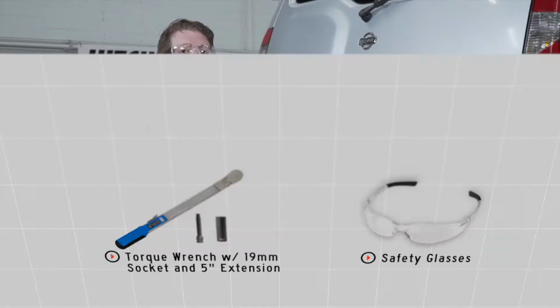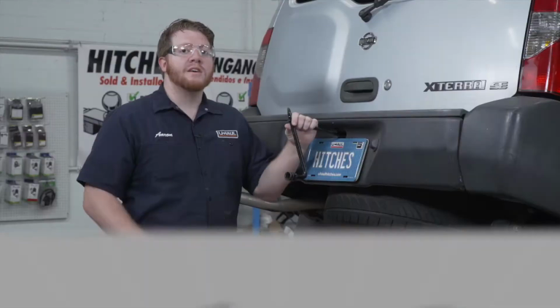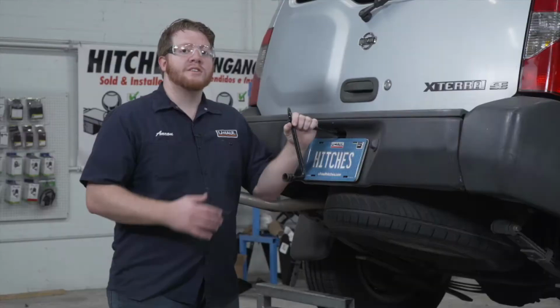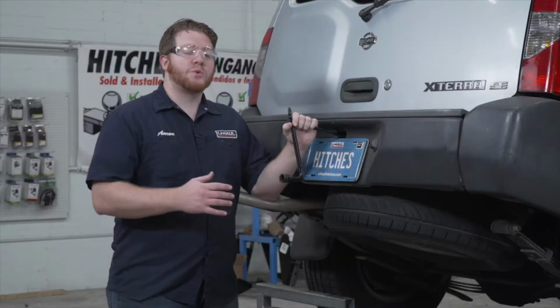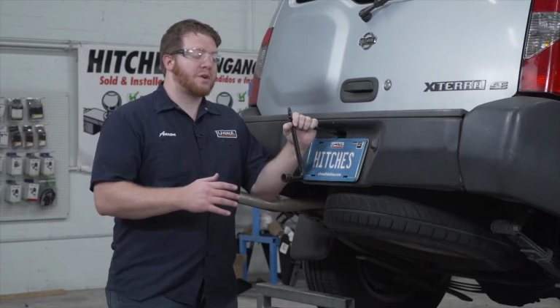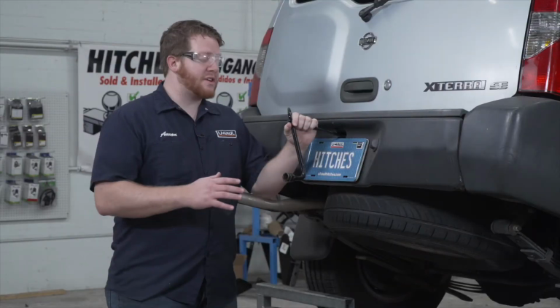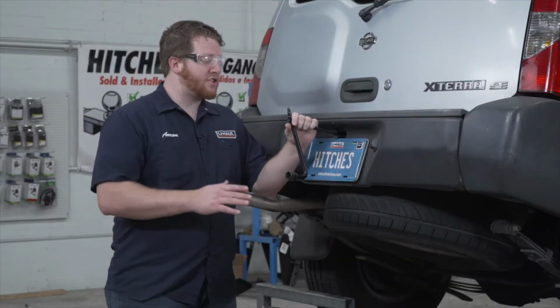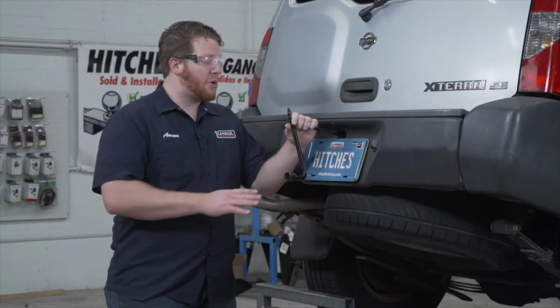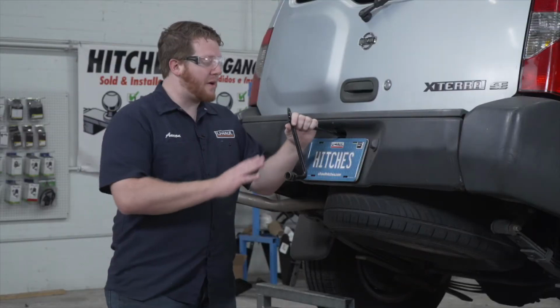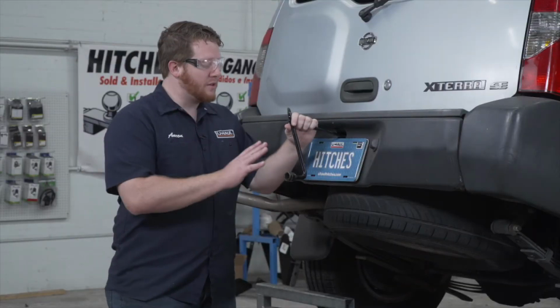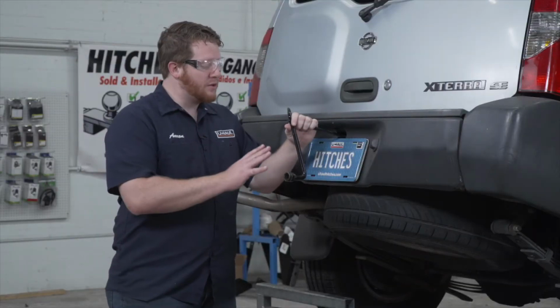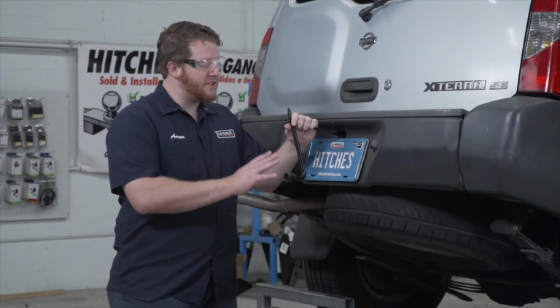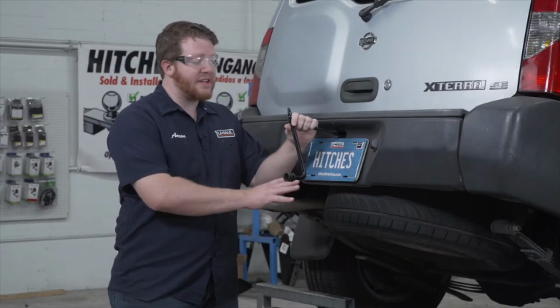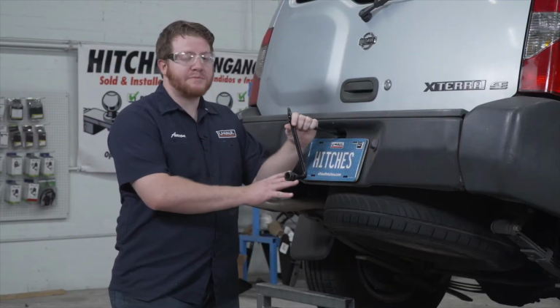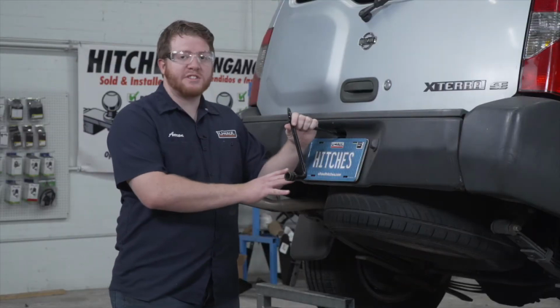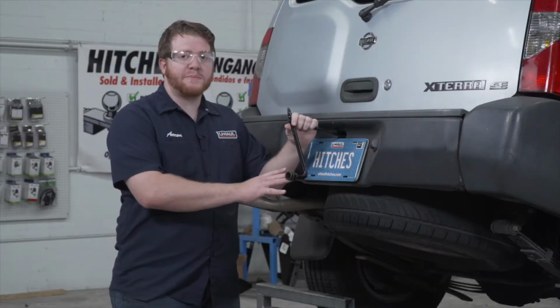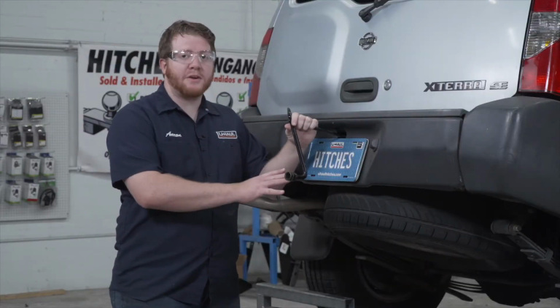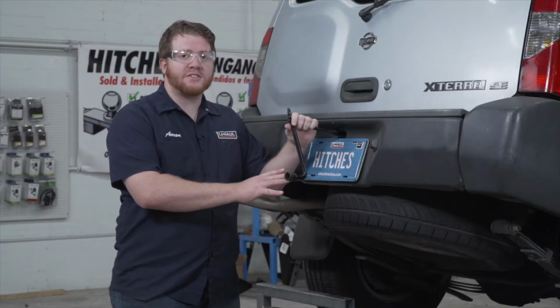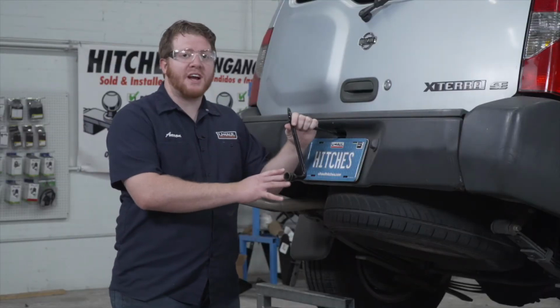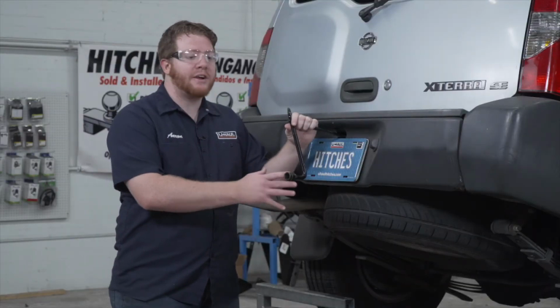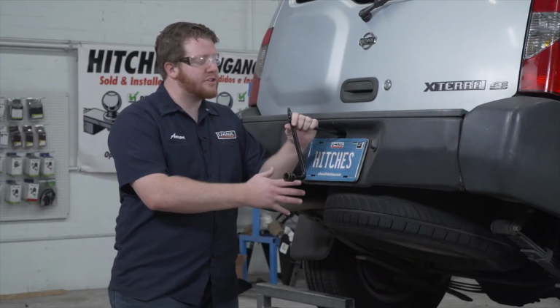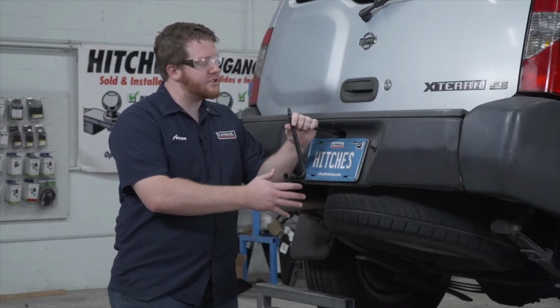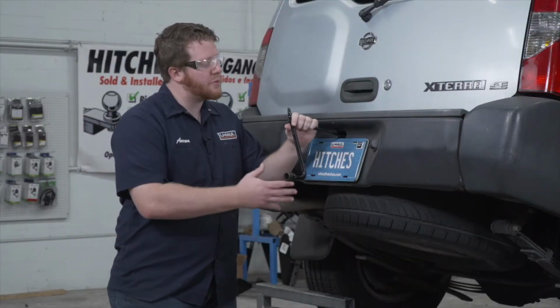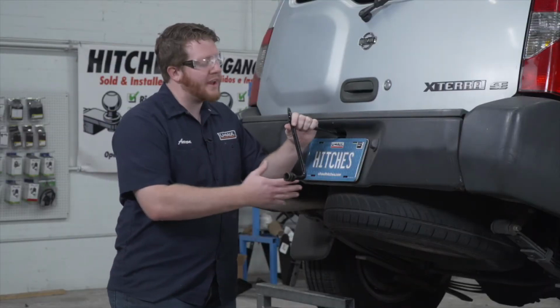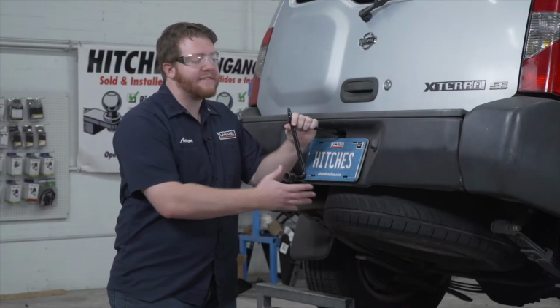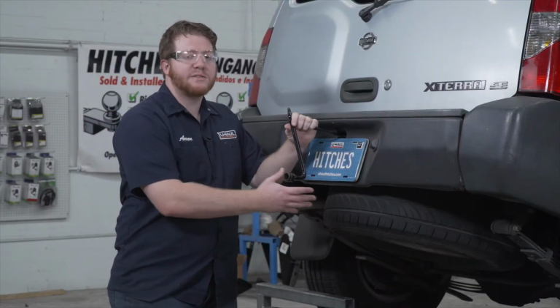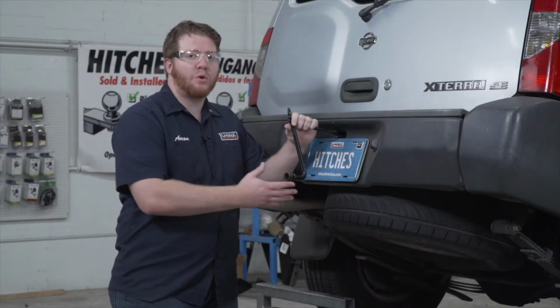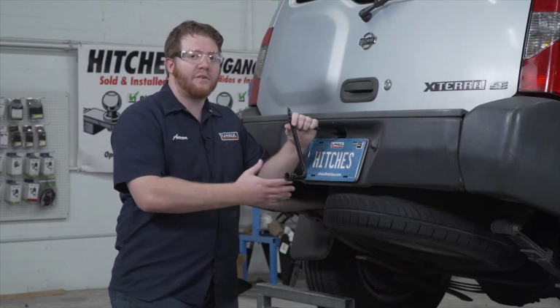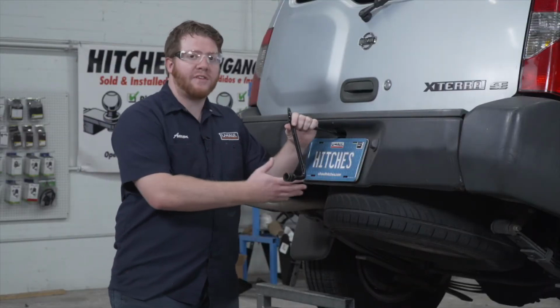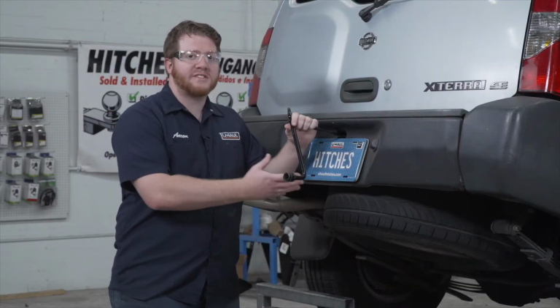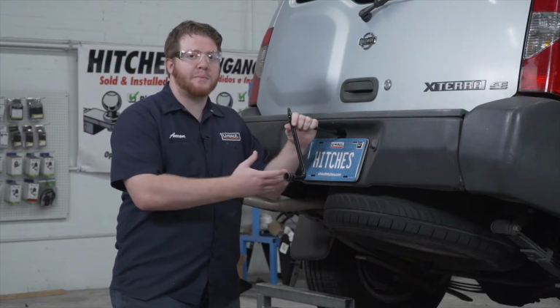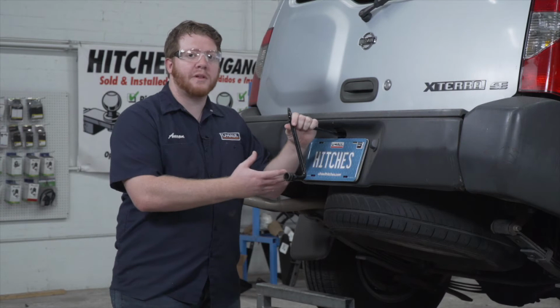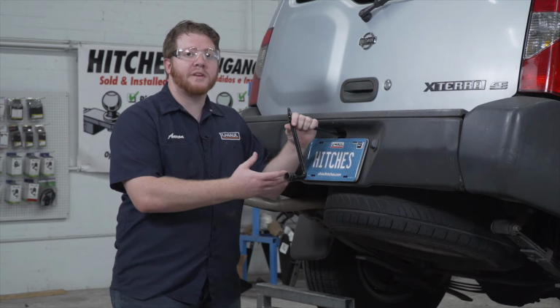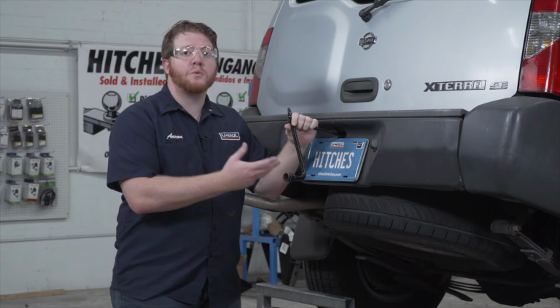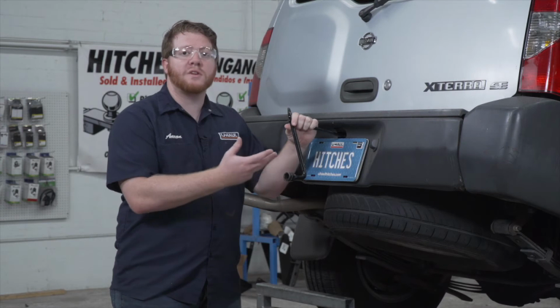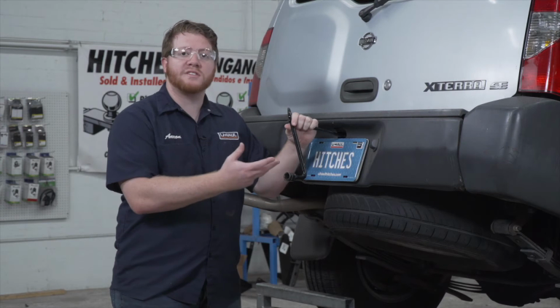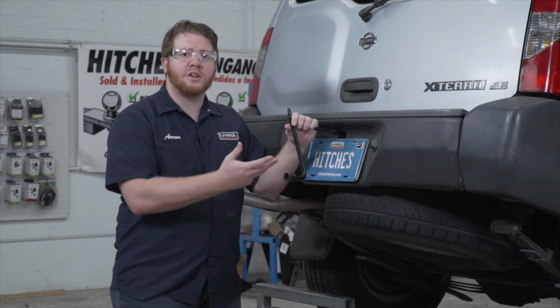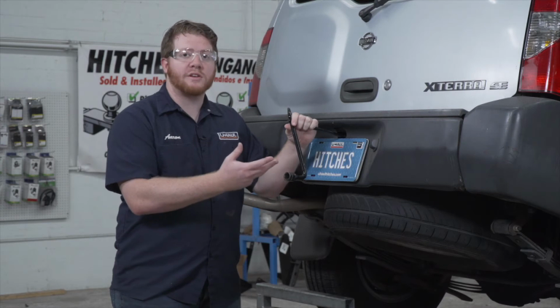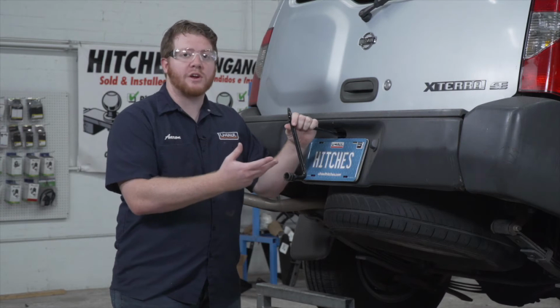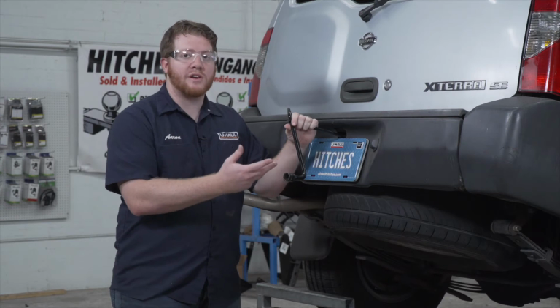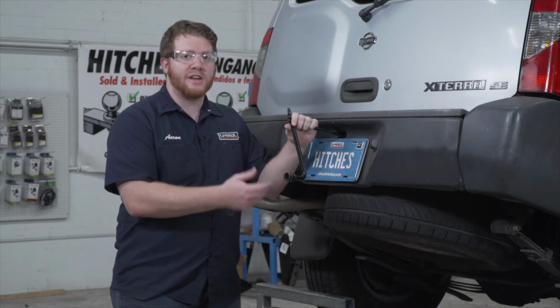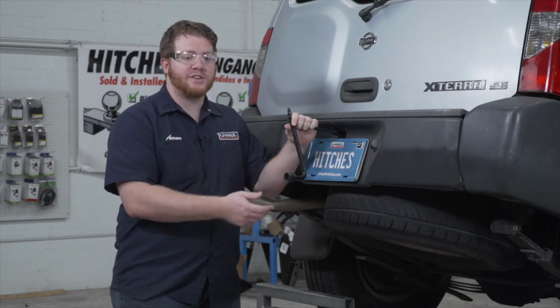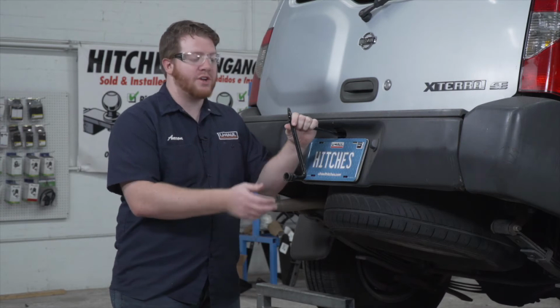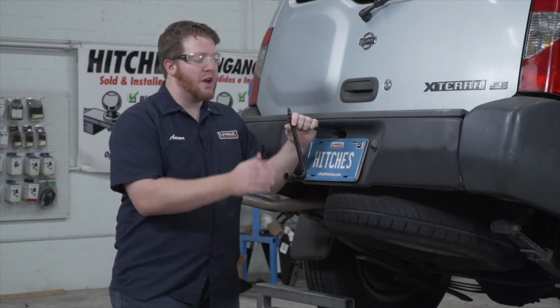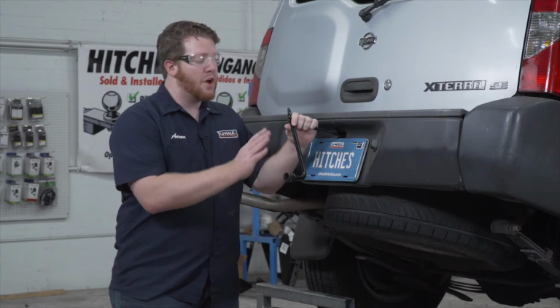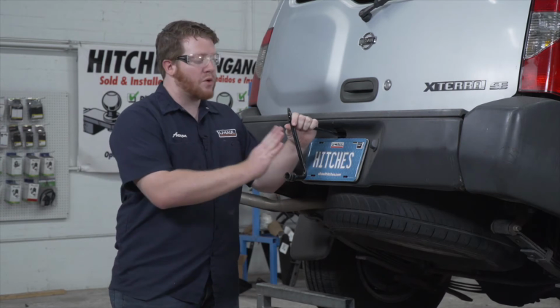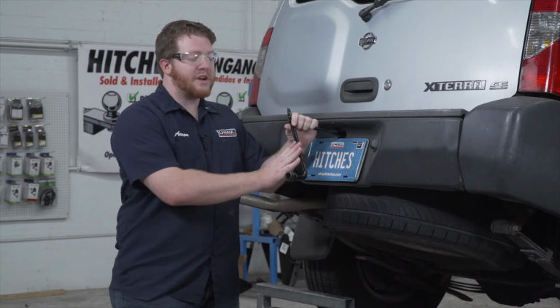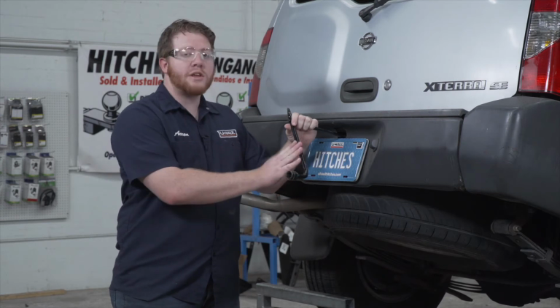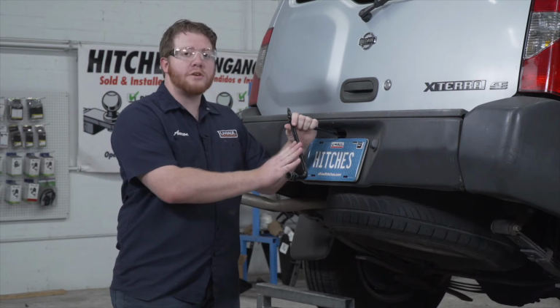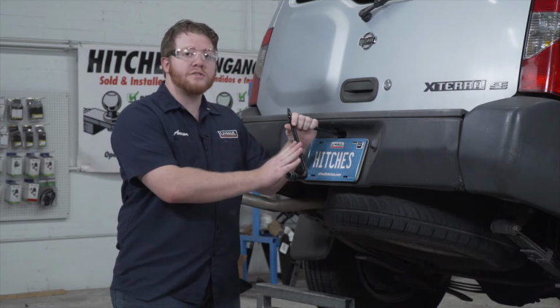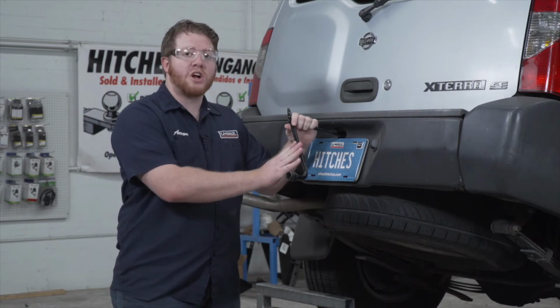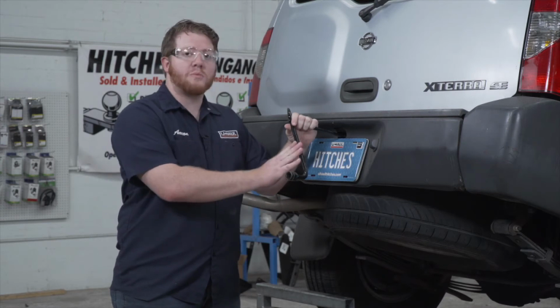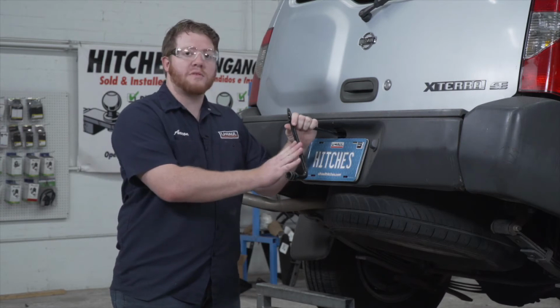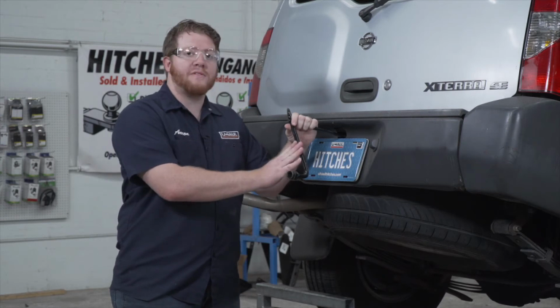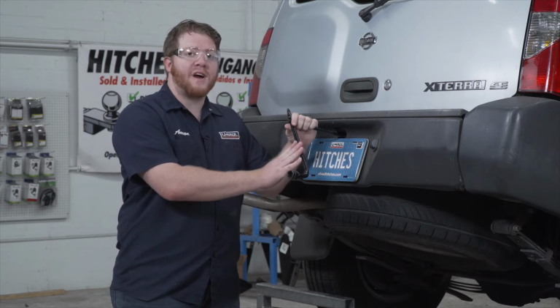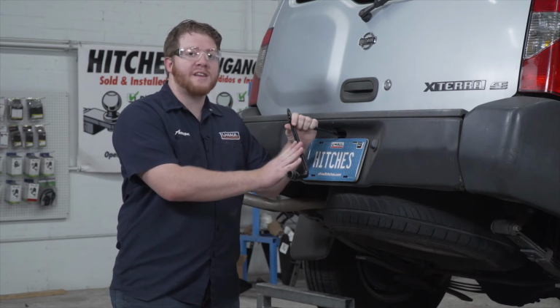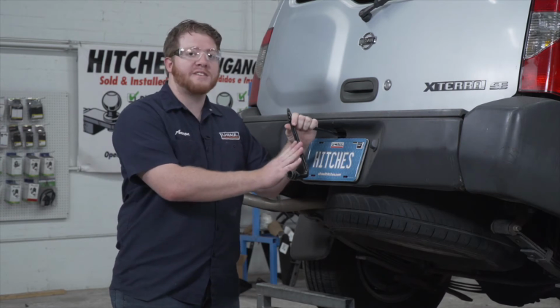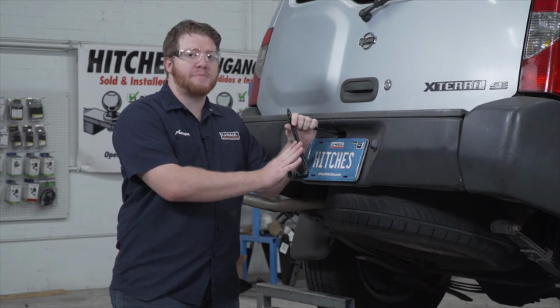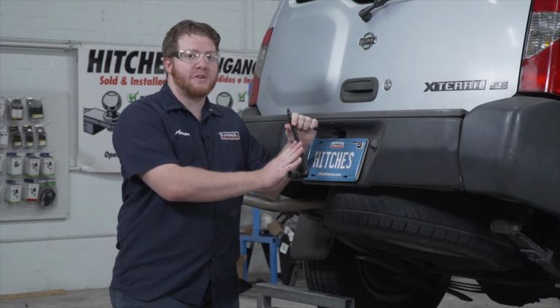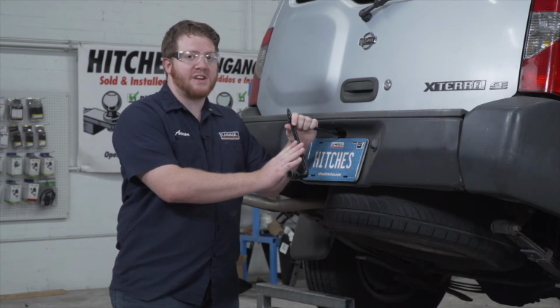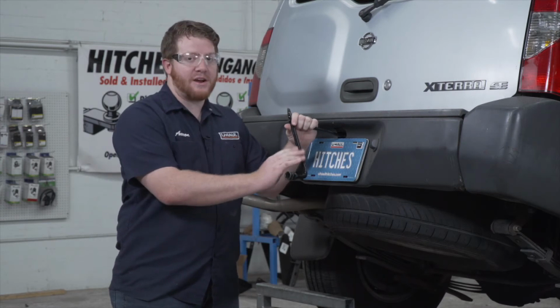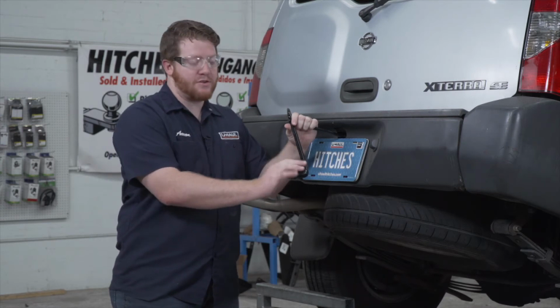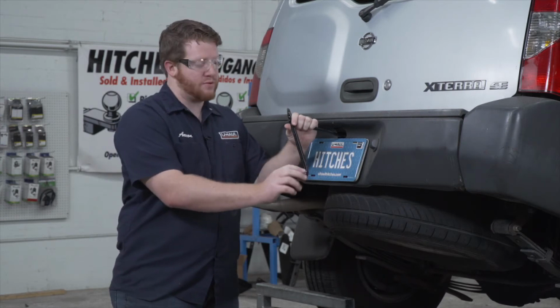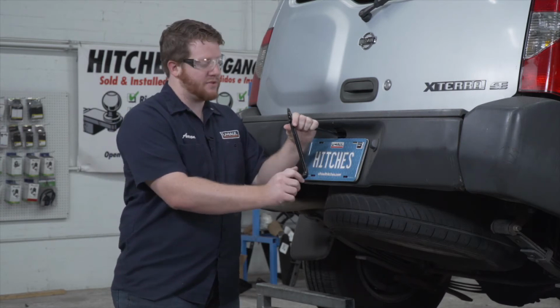We're going to start by loosening up the spare tire so we have some more flexibility when installing our hitch. We're going to use our provided spare tire tools.